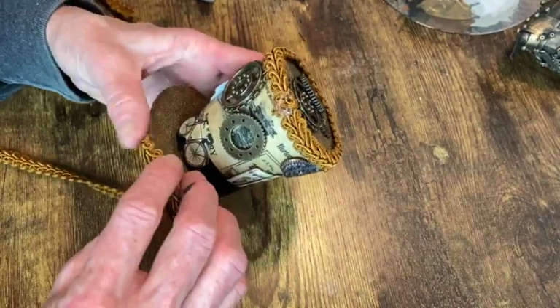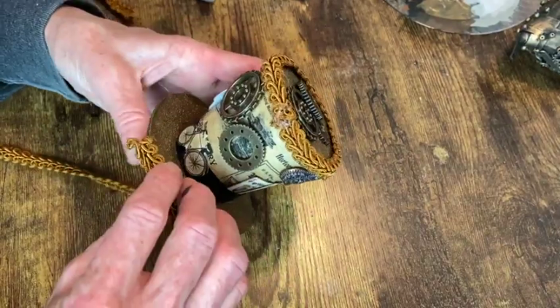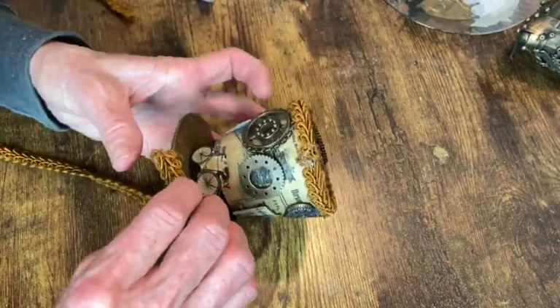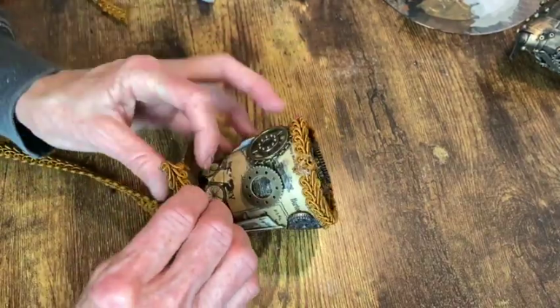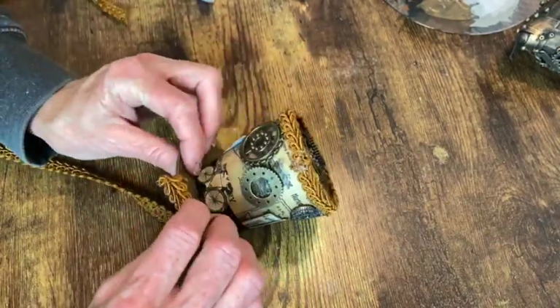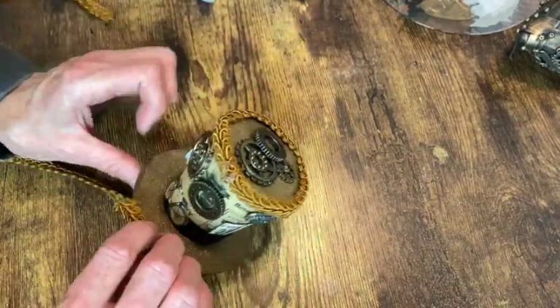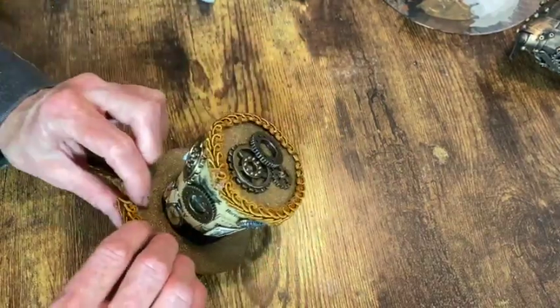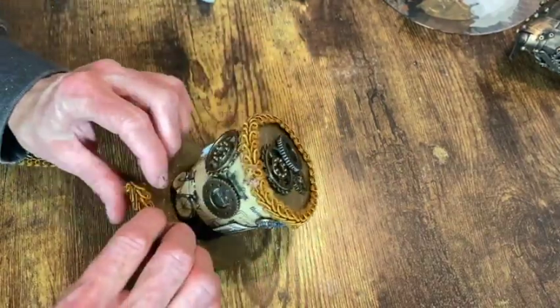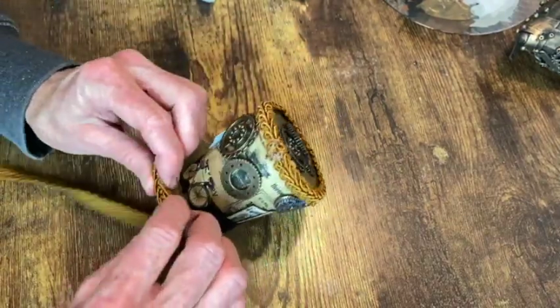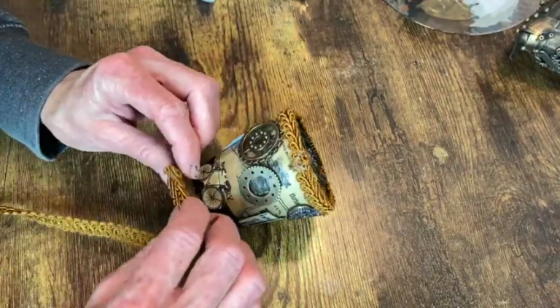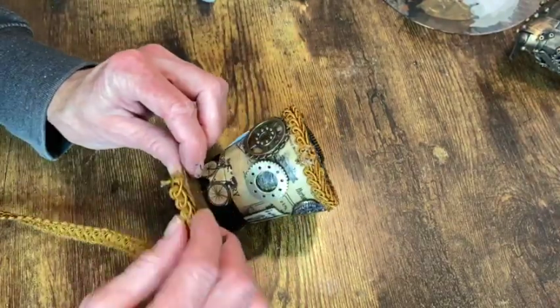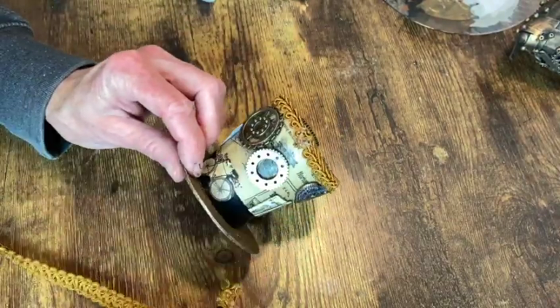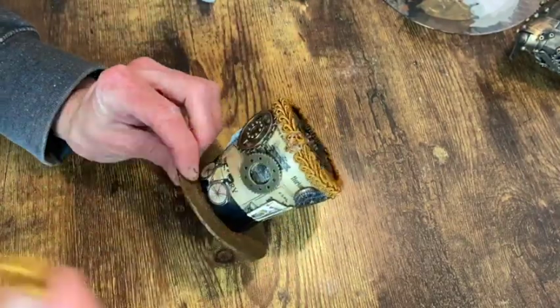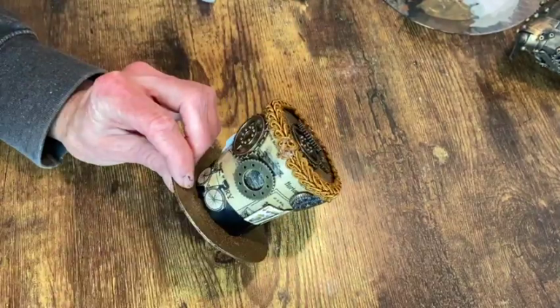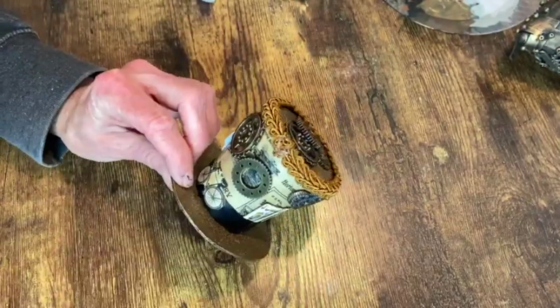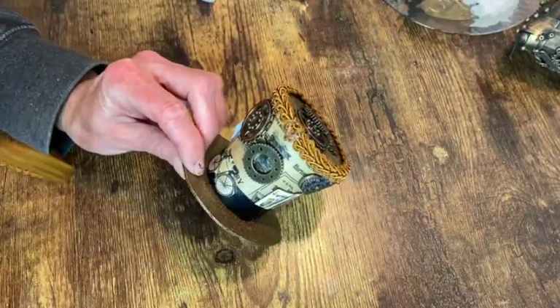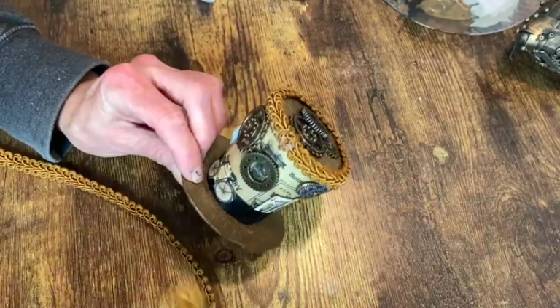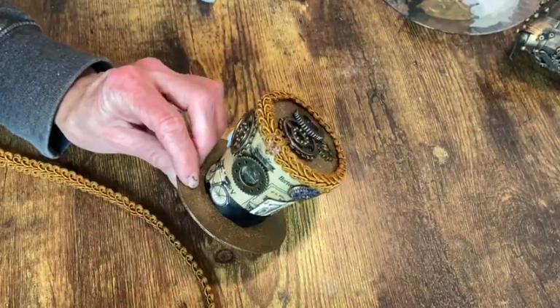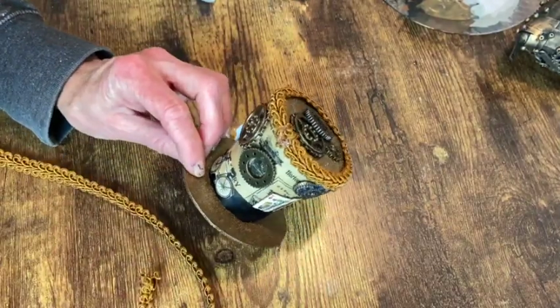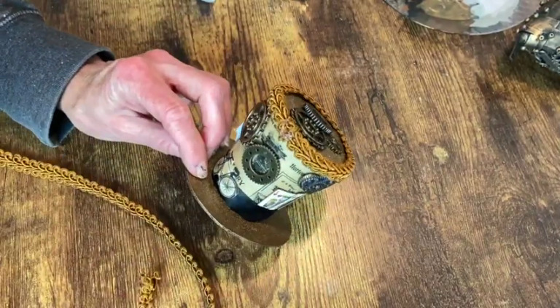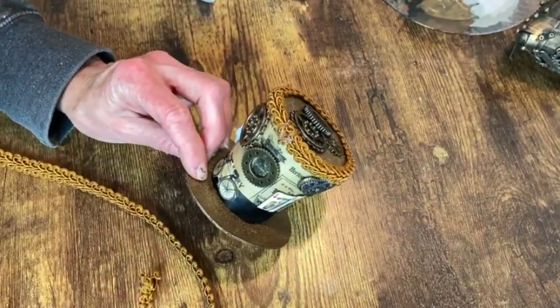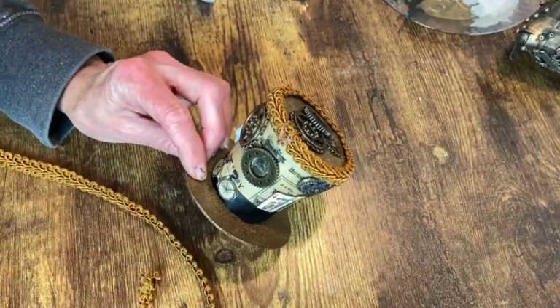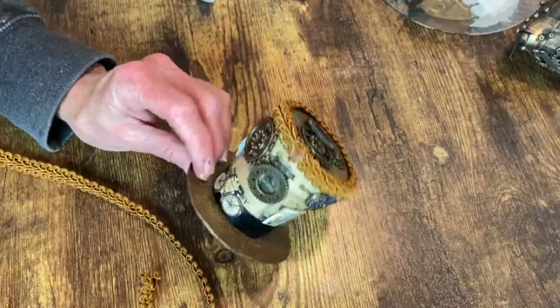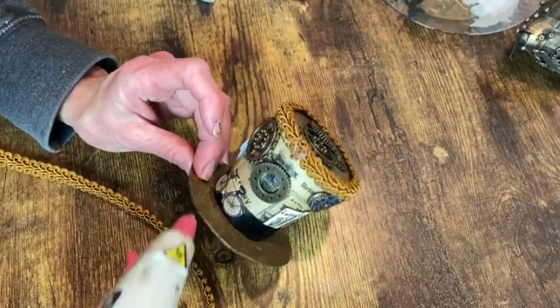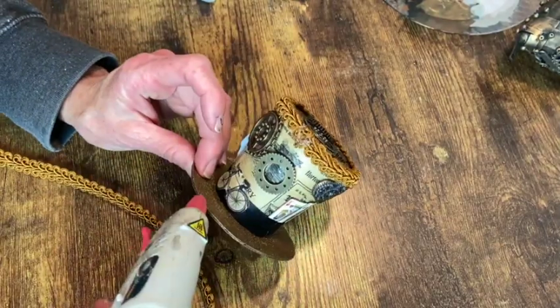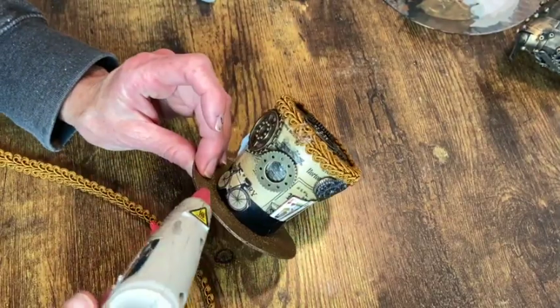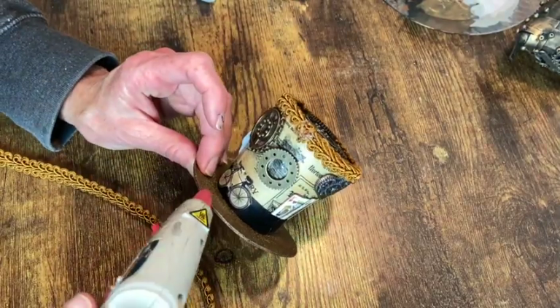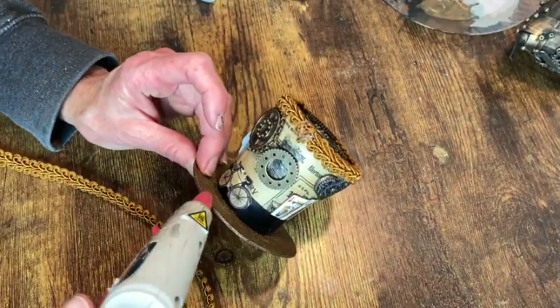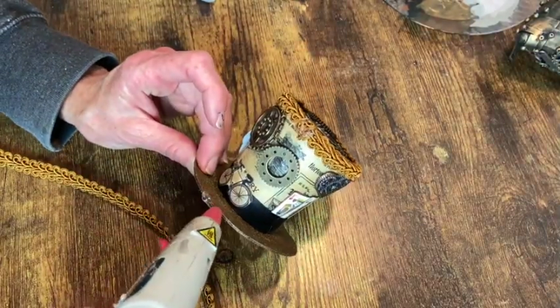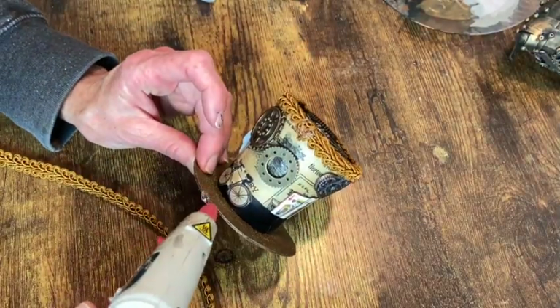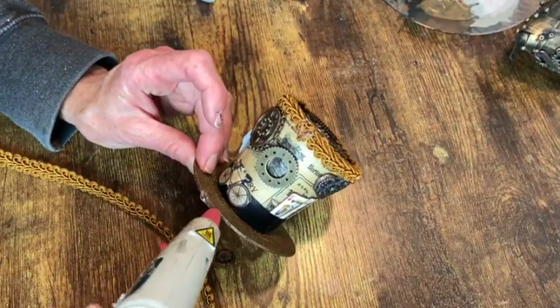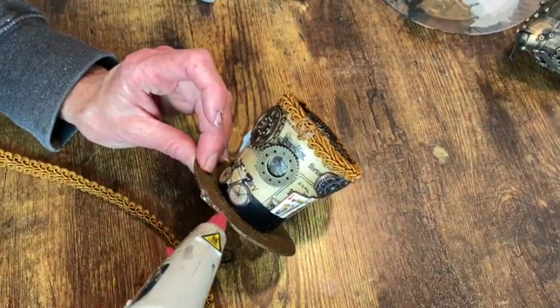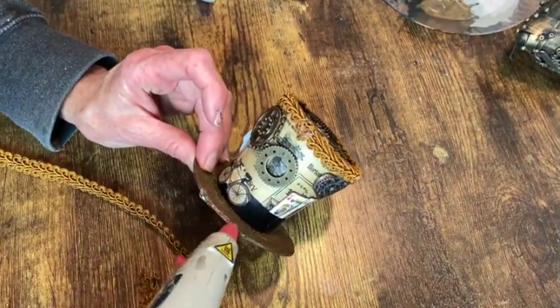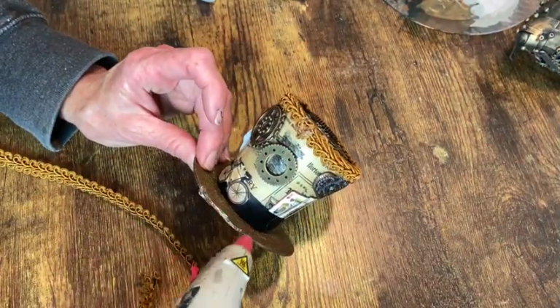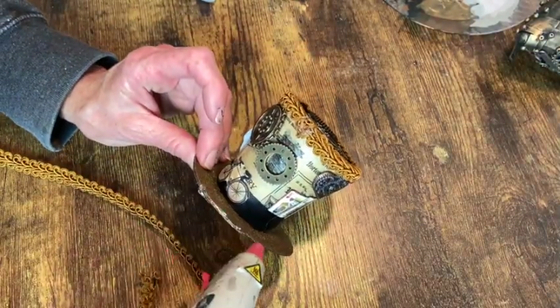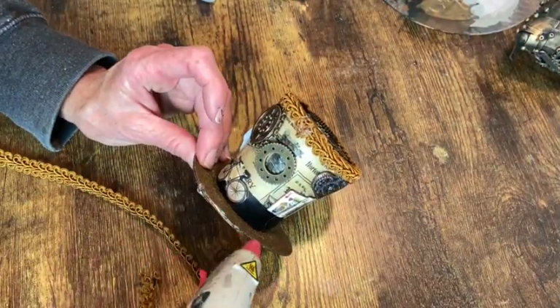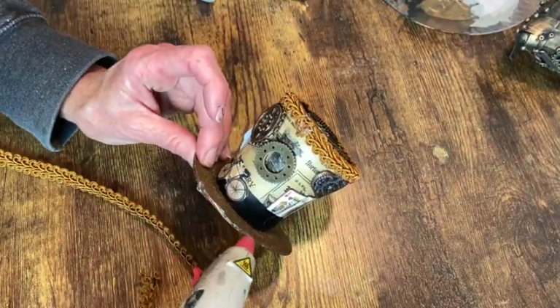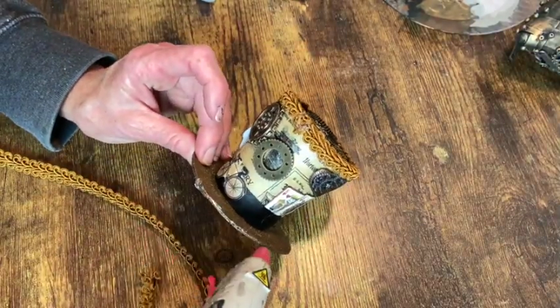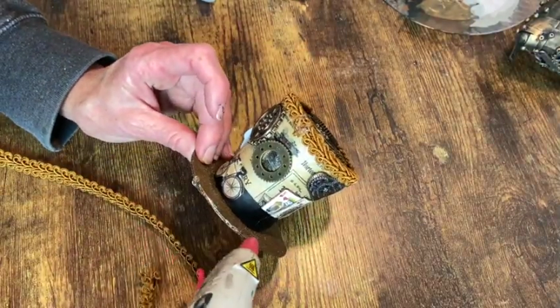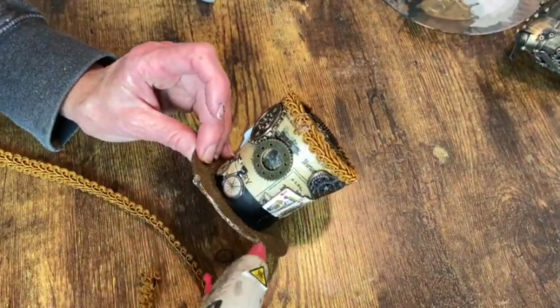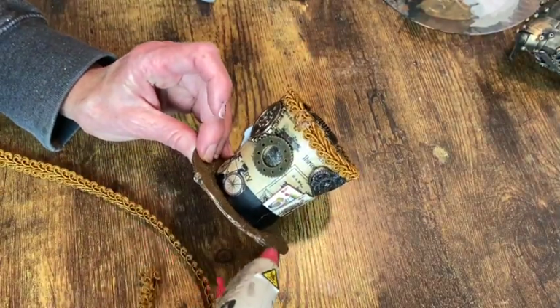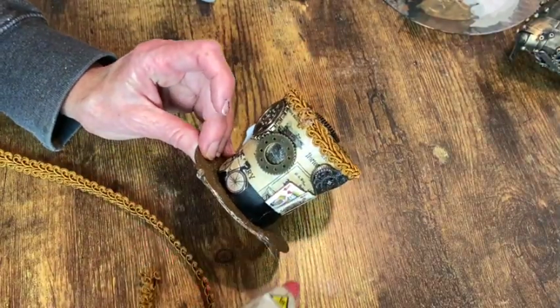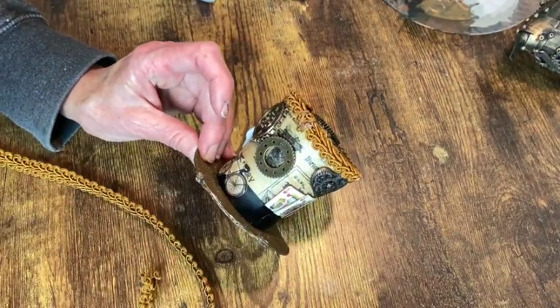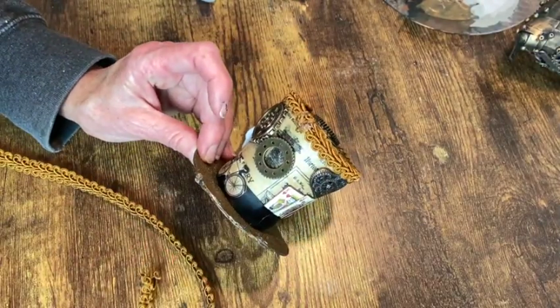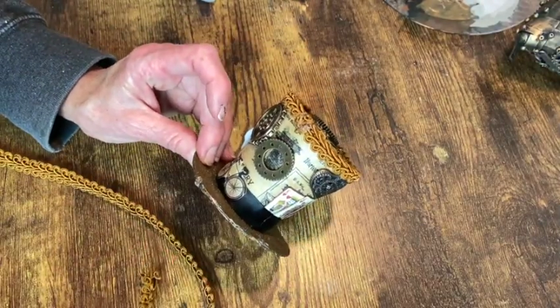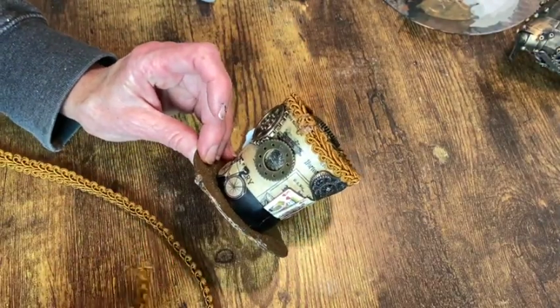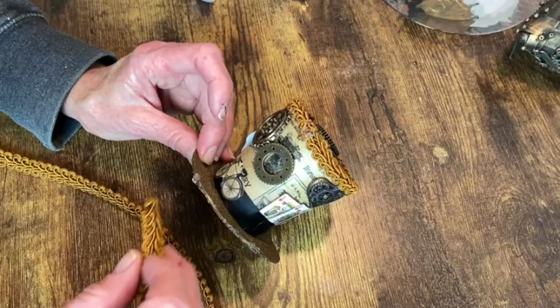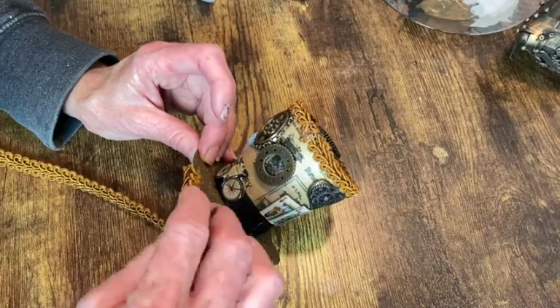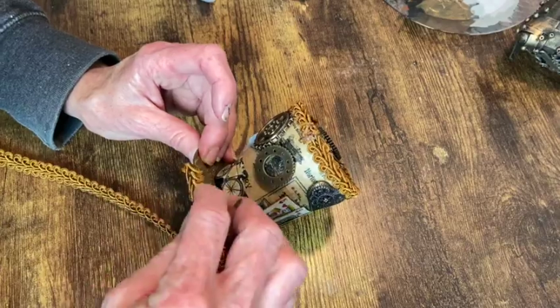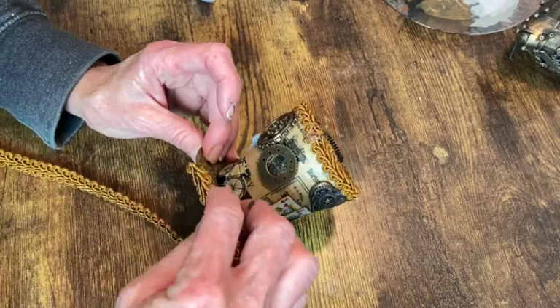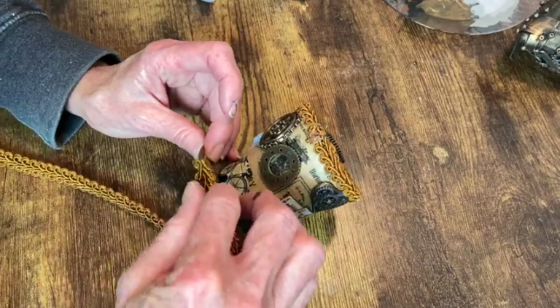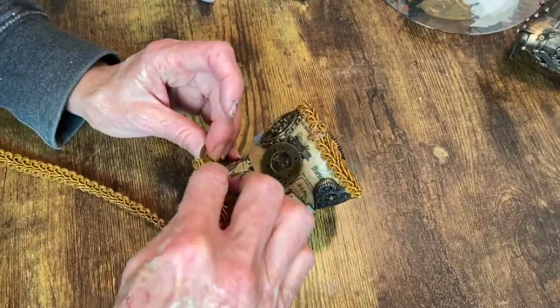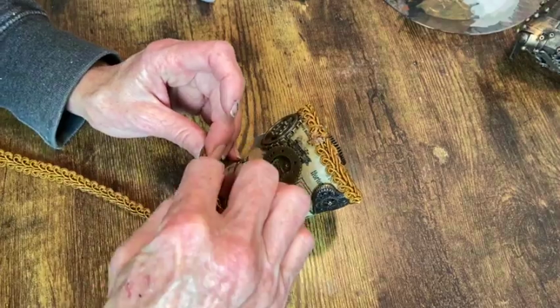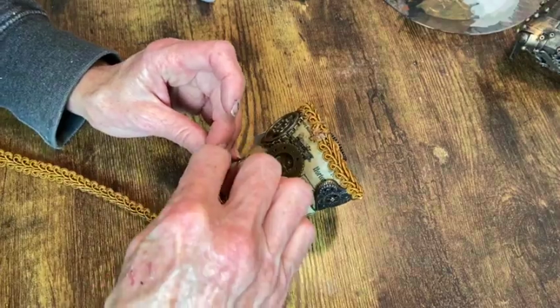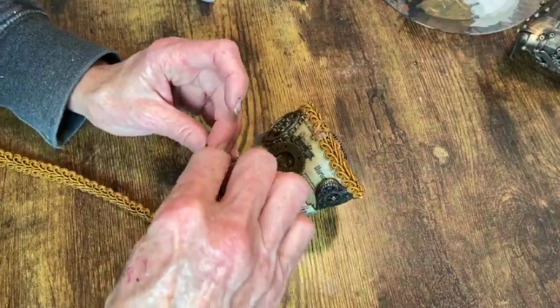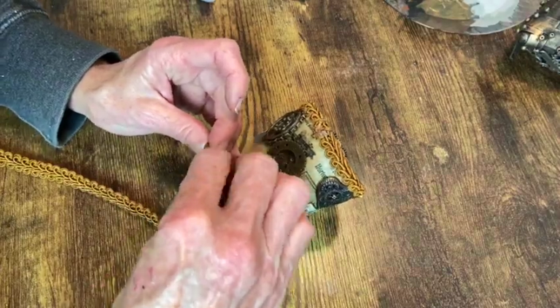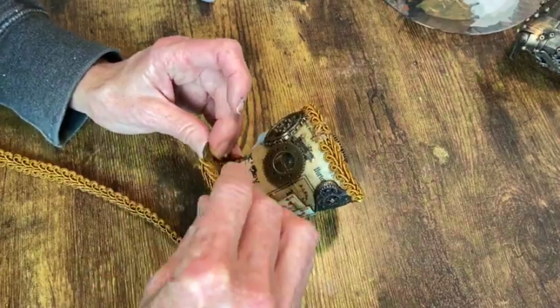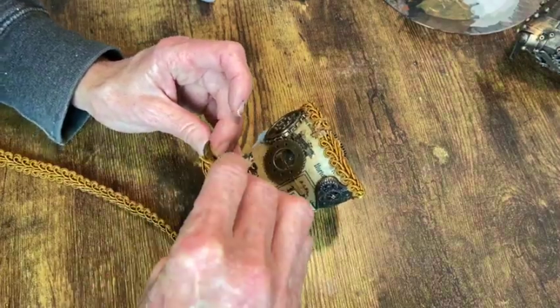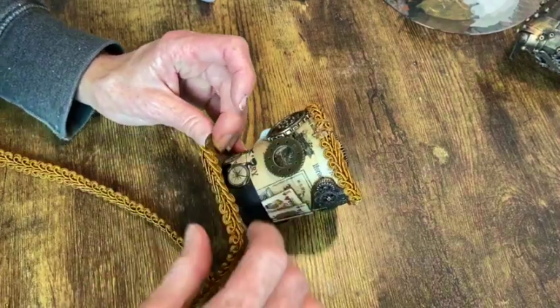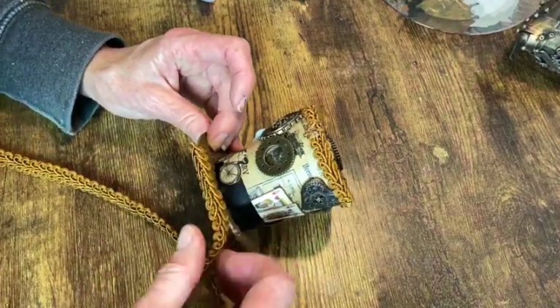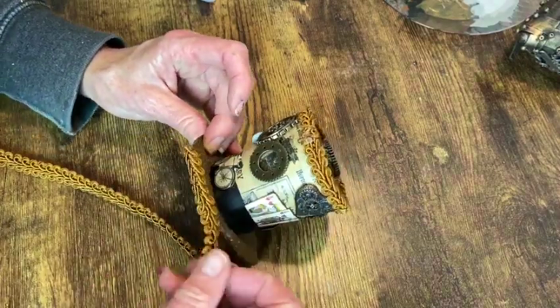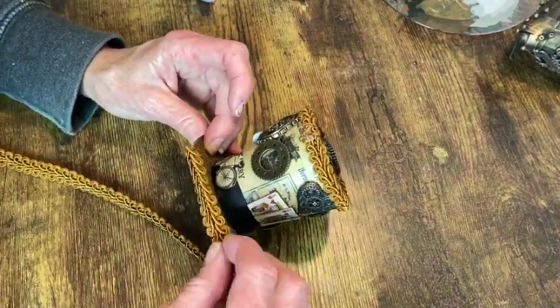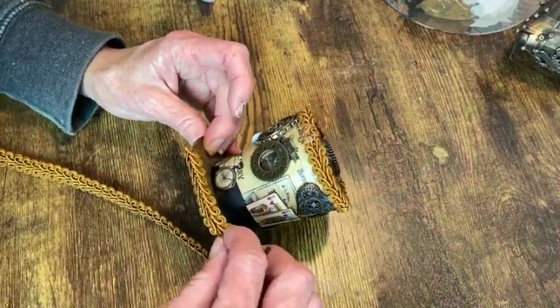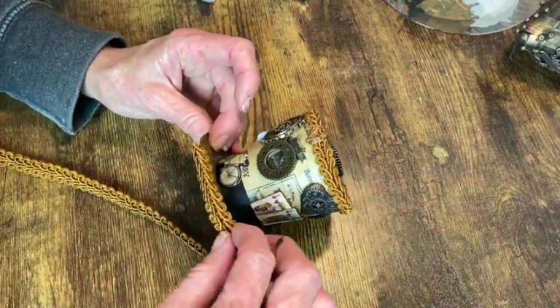Now I'm just taking some more of that same ribbon I used at the top and I'm just applying it to the brim of the hat with some hot glue.